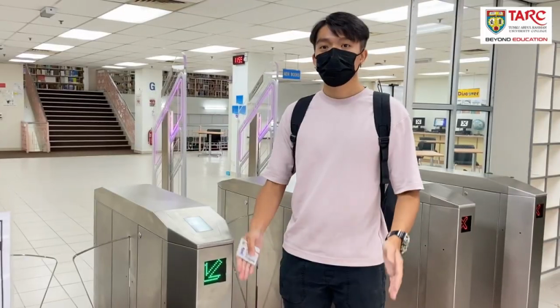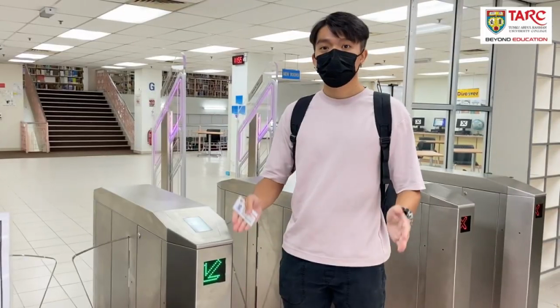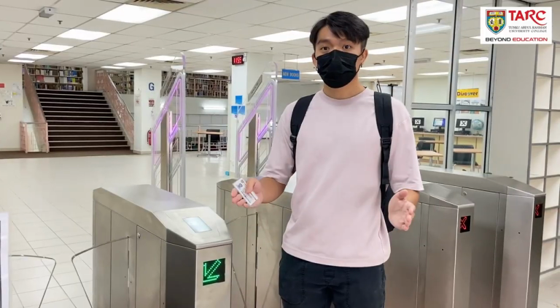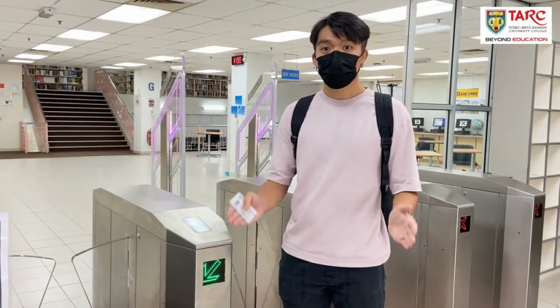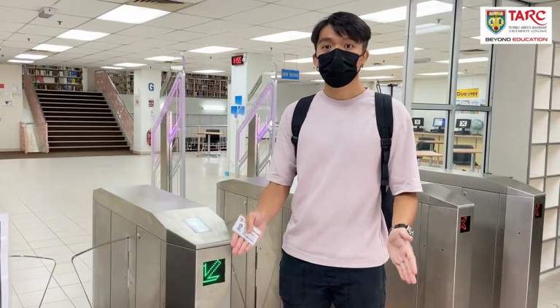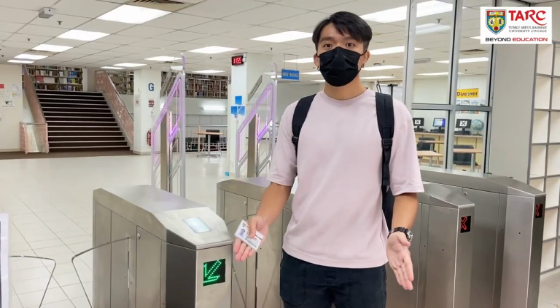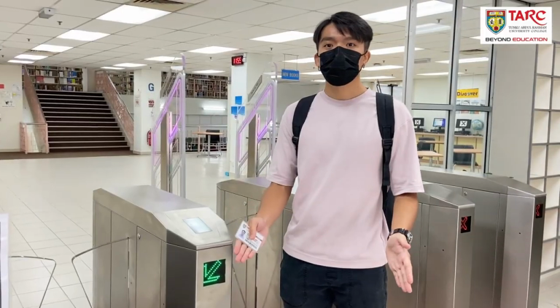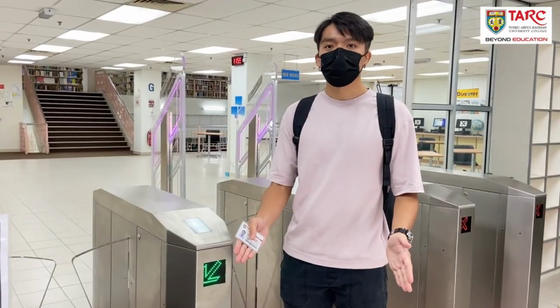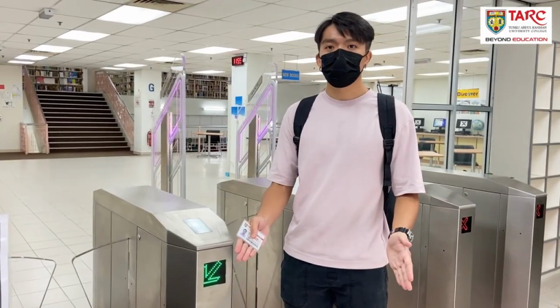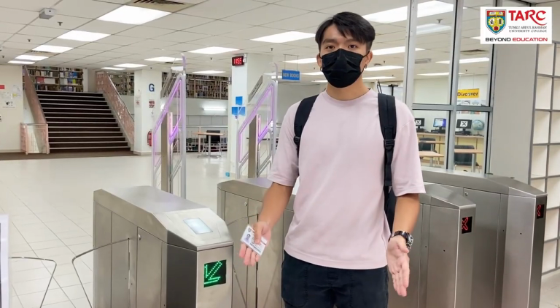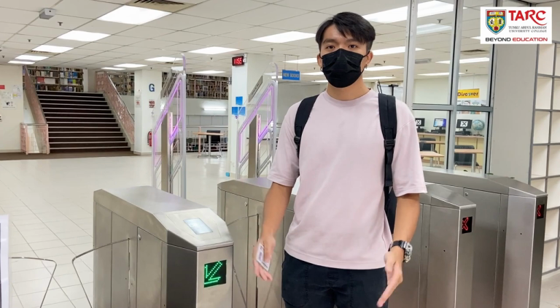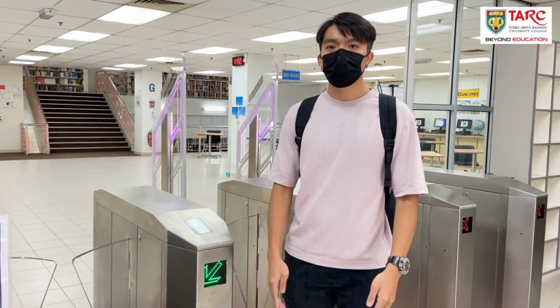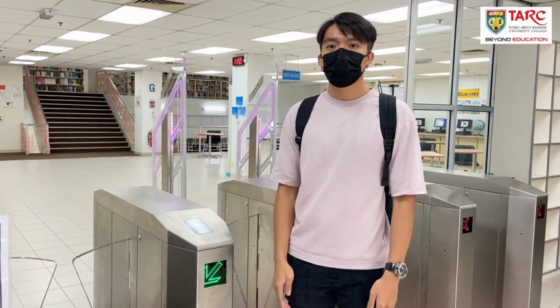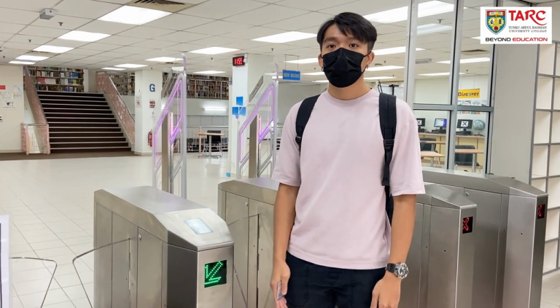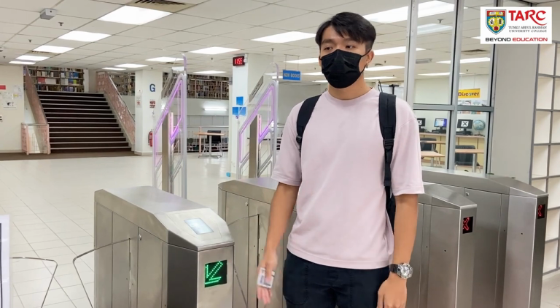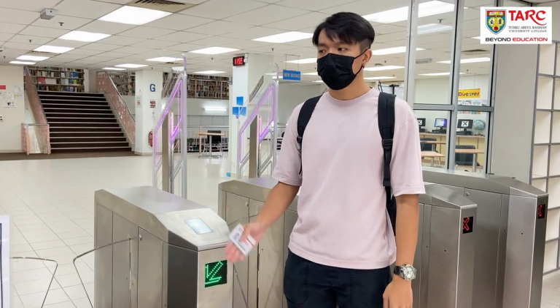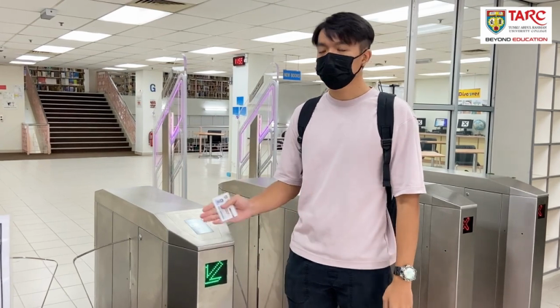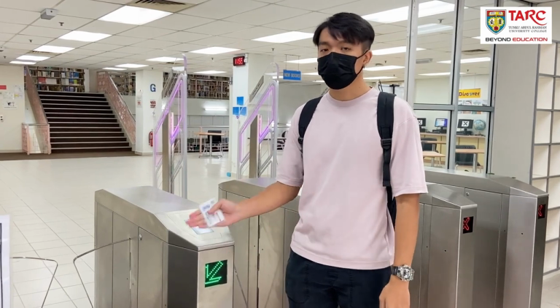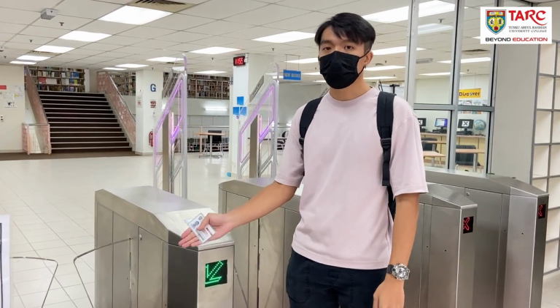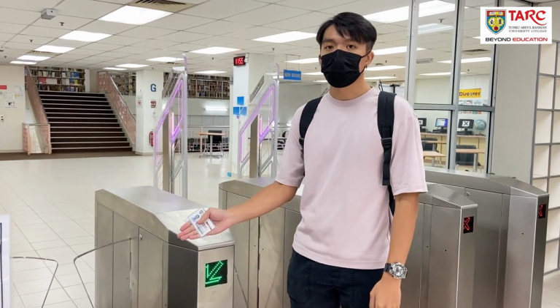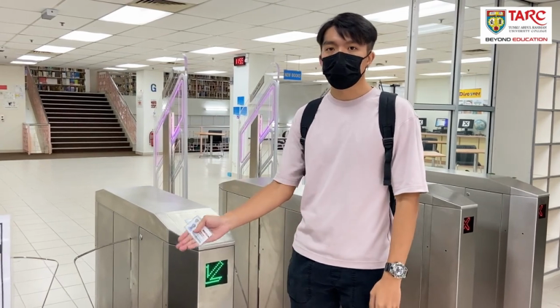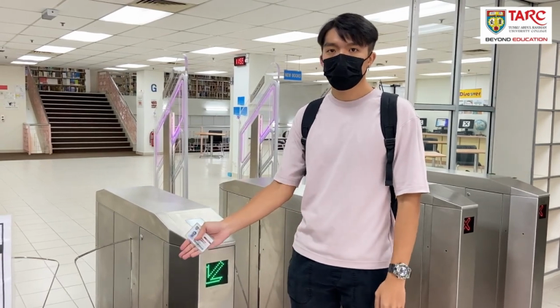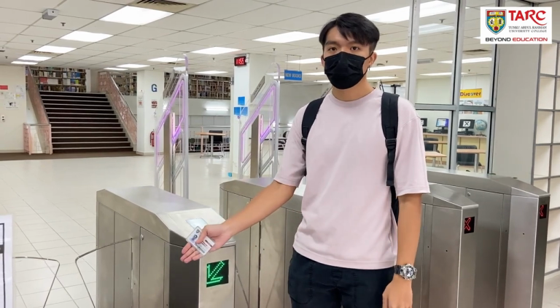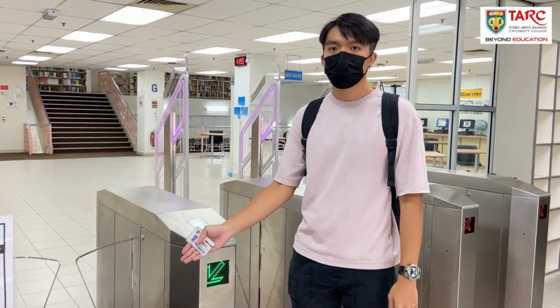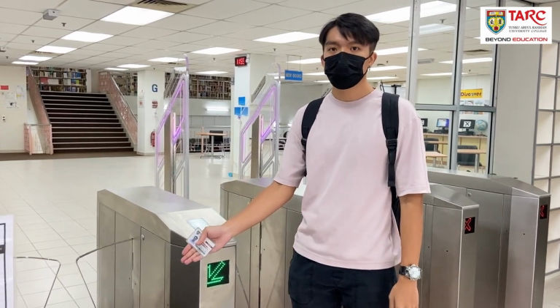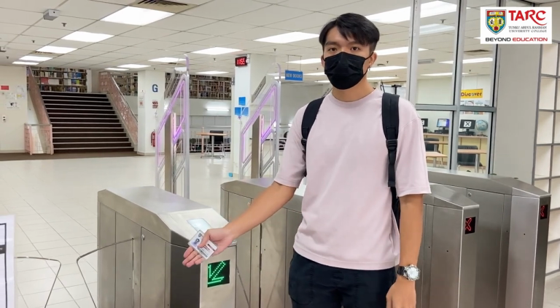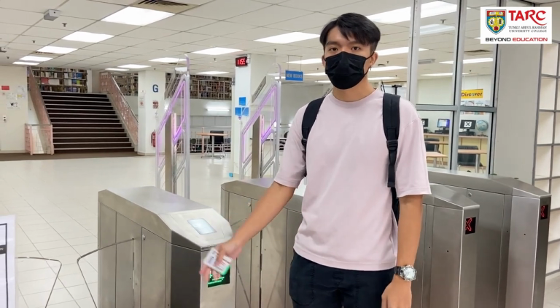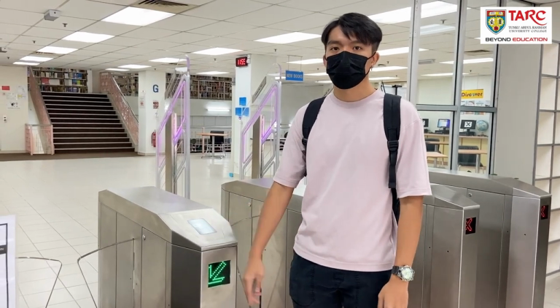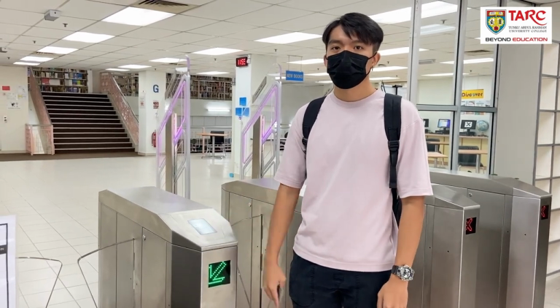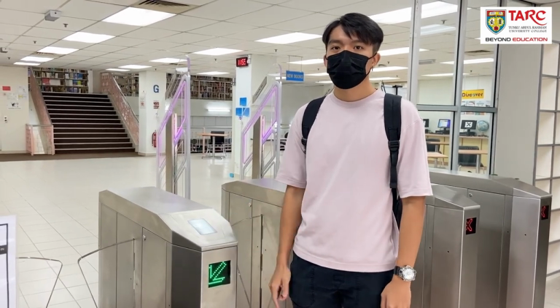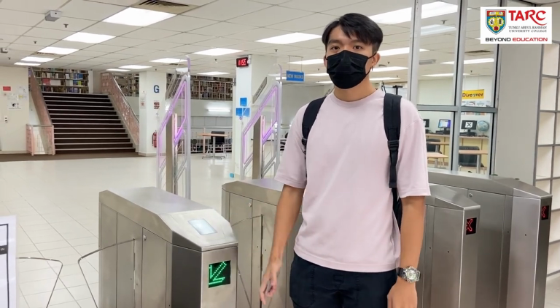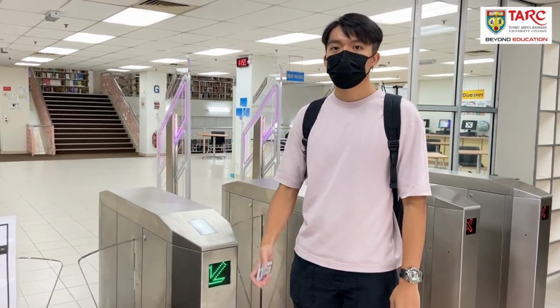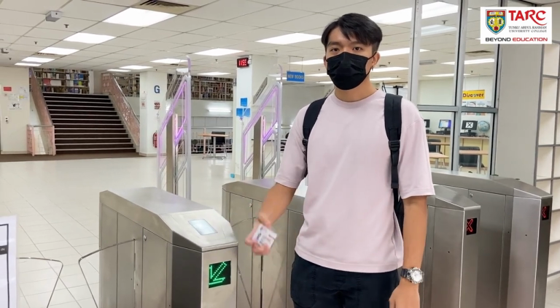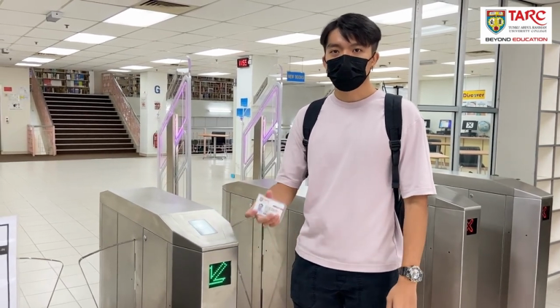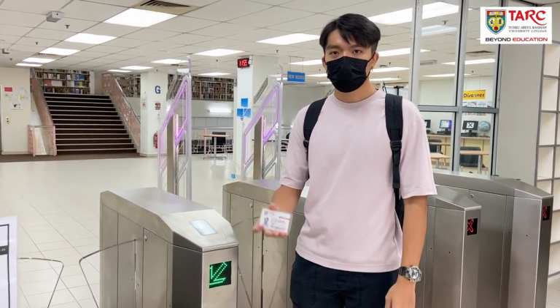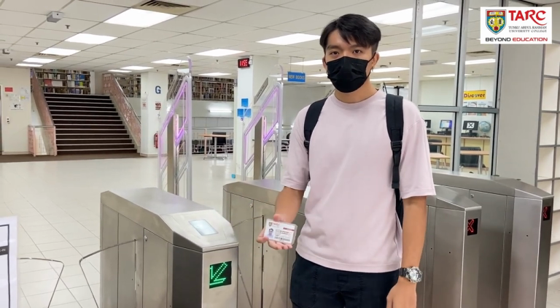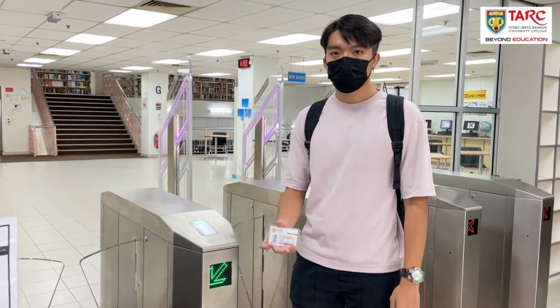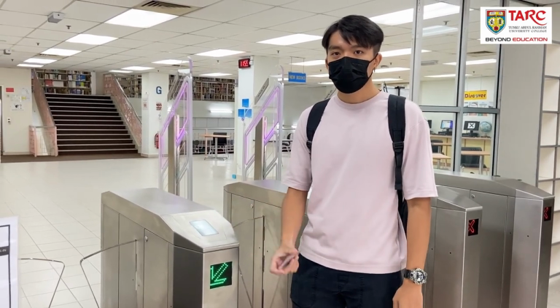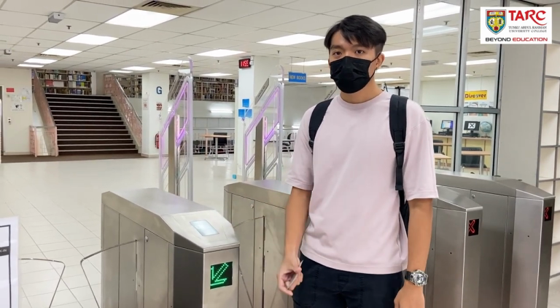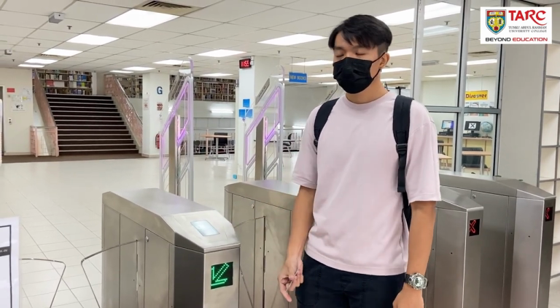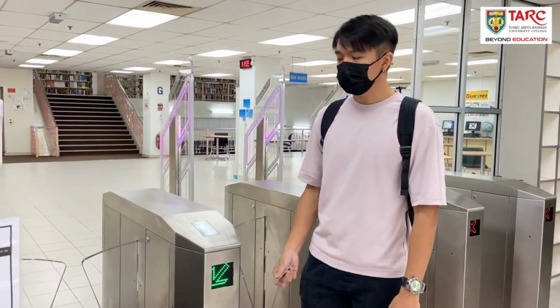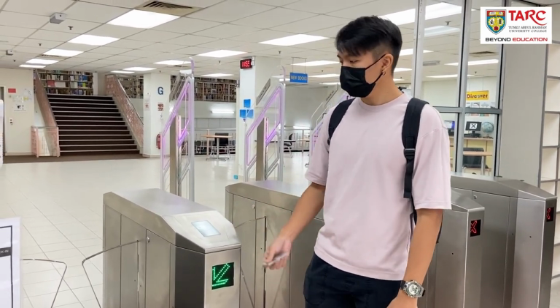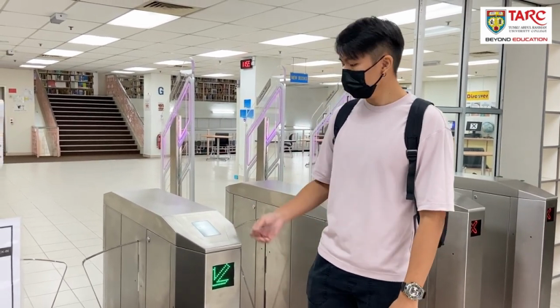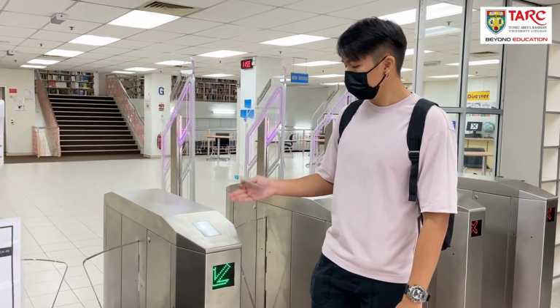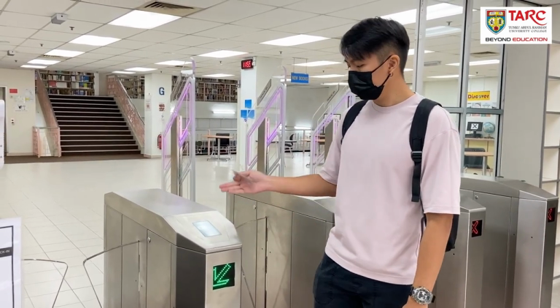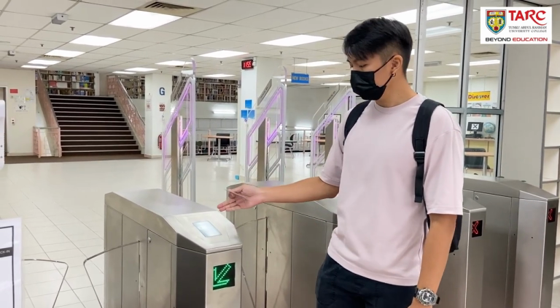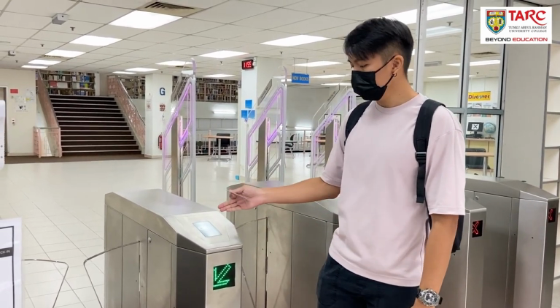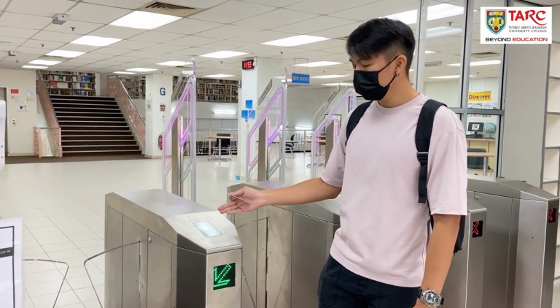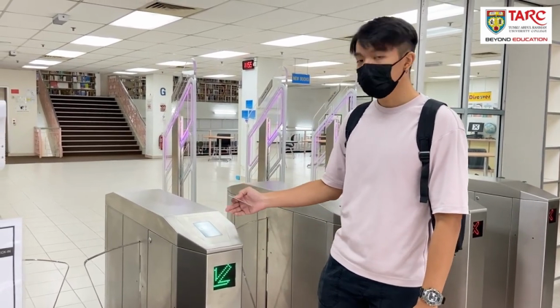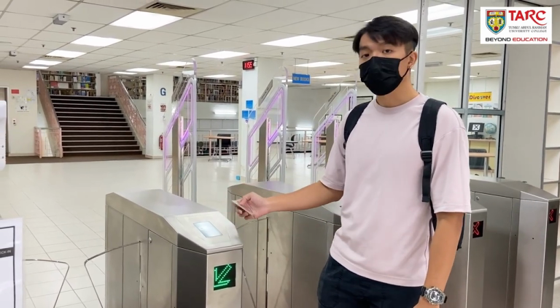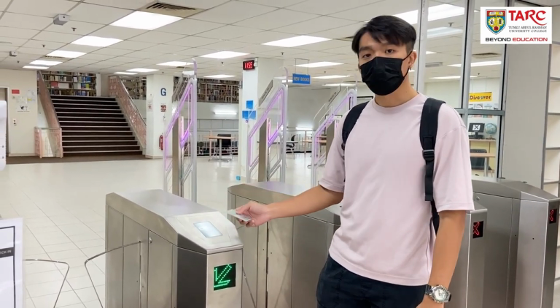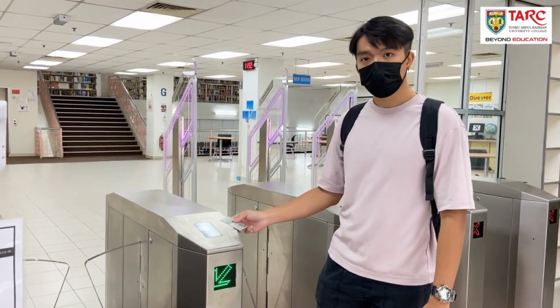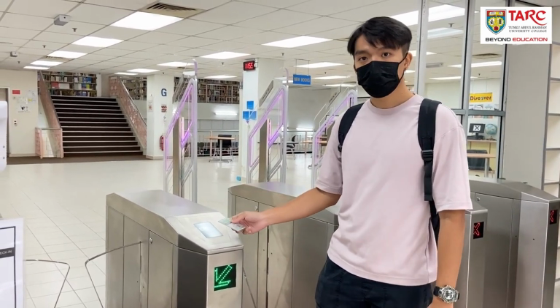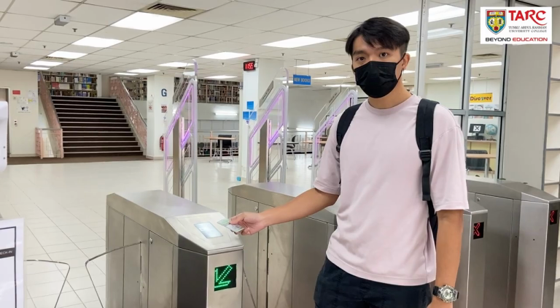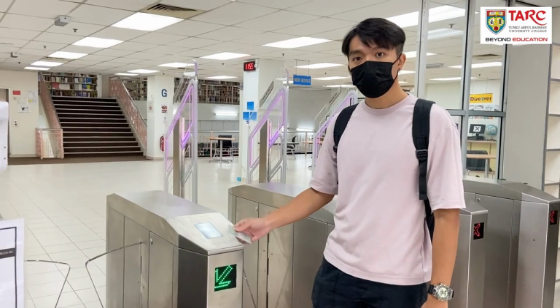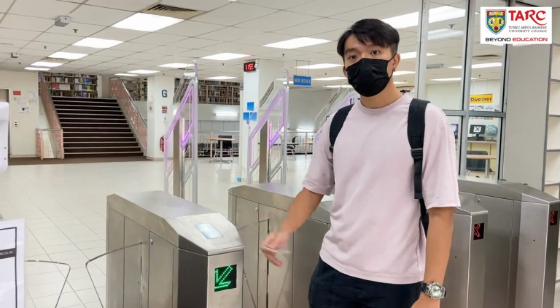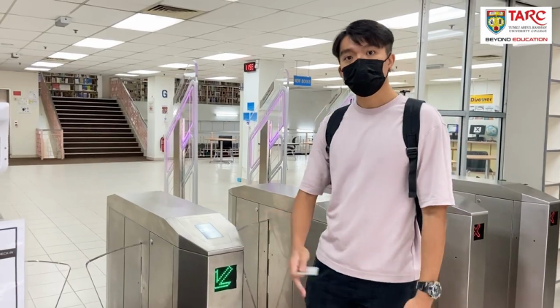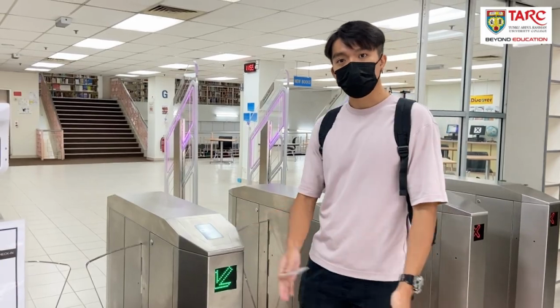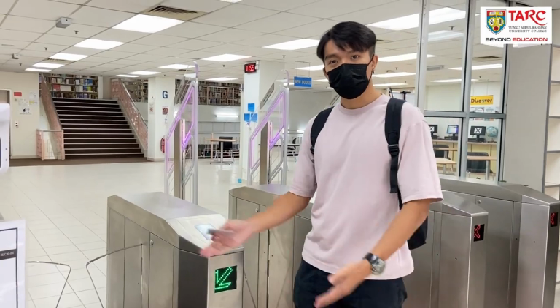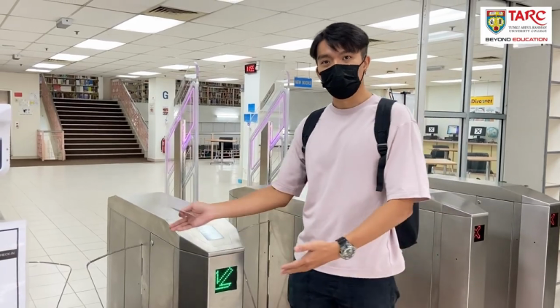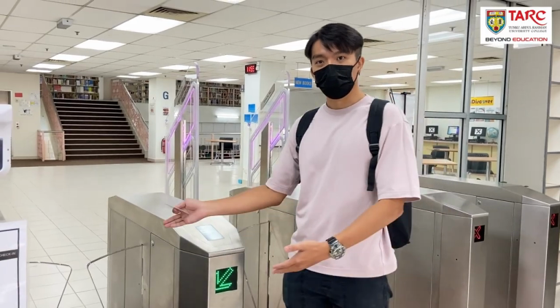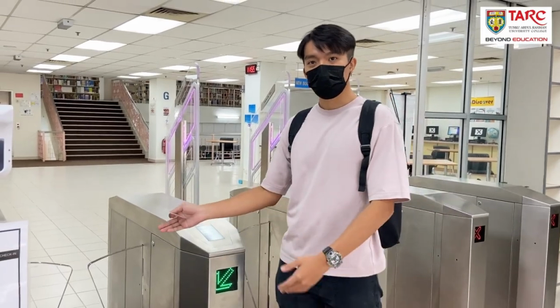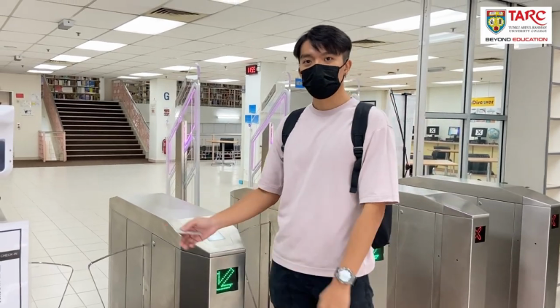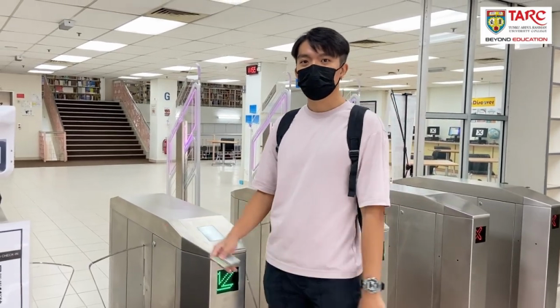Stand in front of the barrier gate like how you did at the MRT station. Use your ID card to touch the reader on your right-hand side and go!